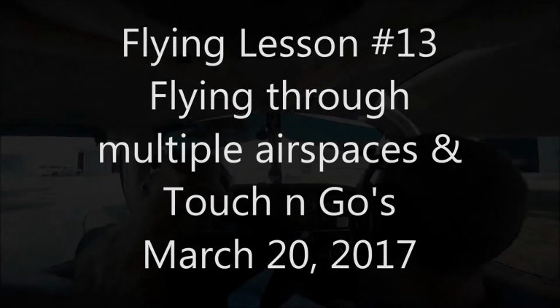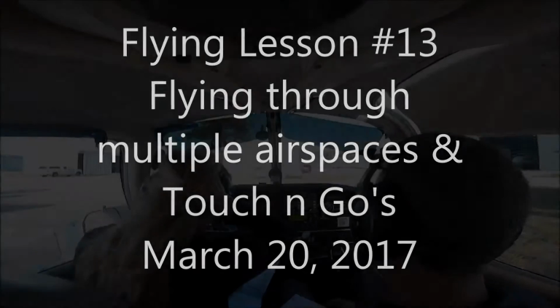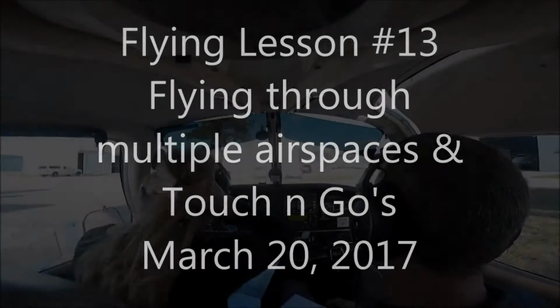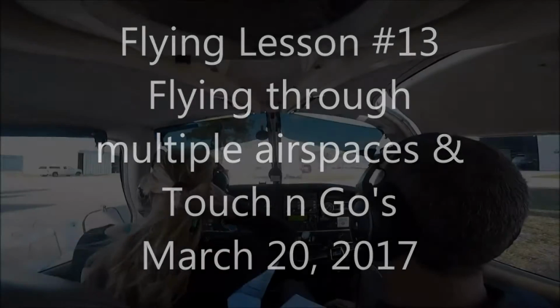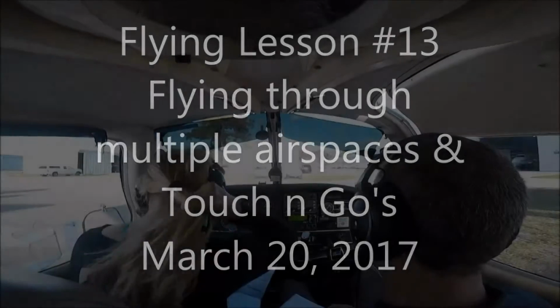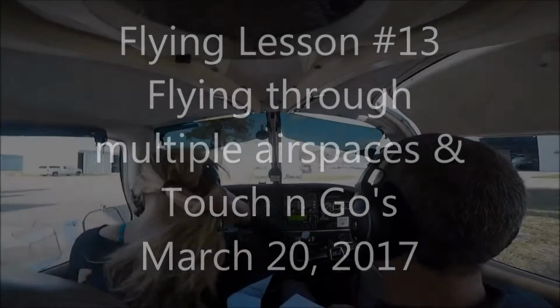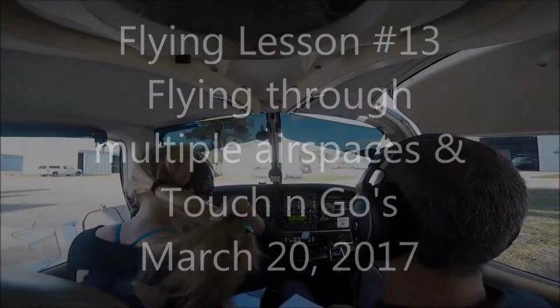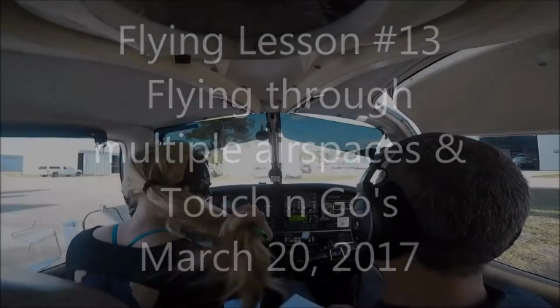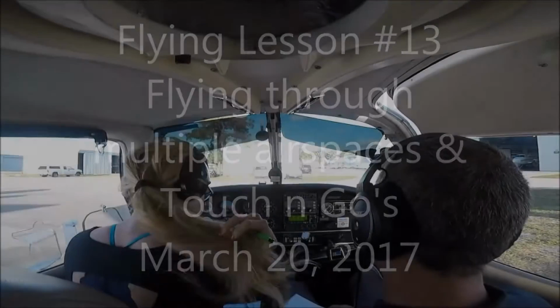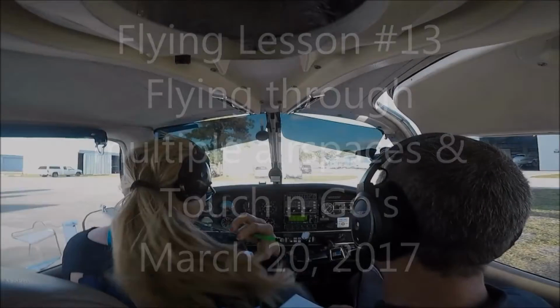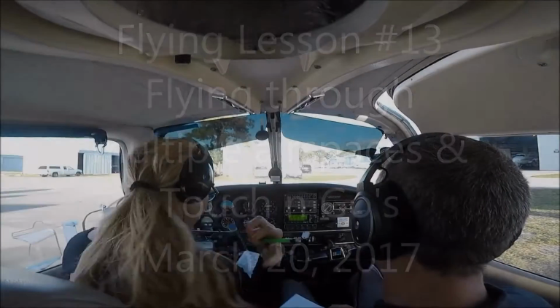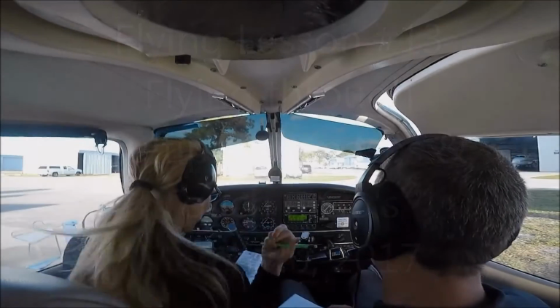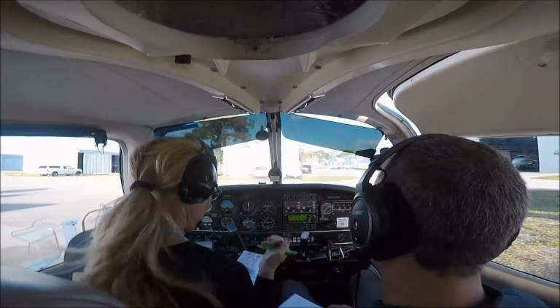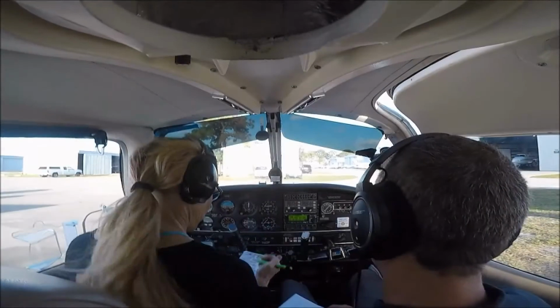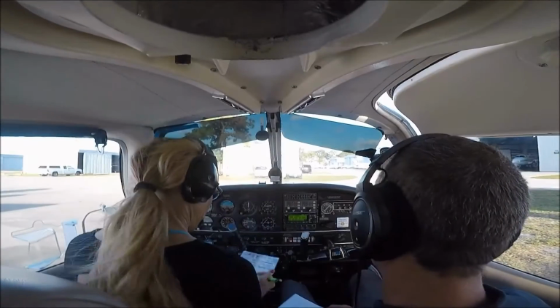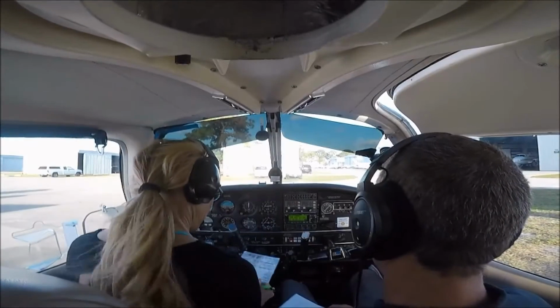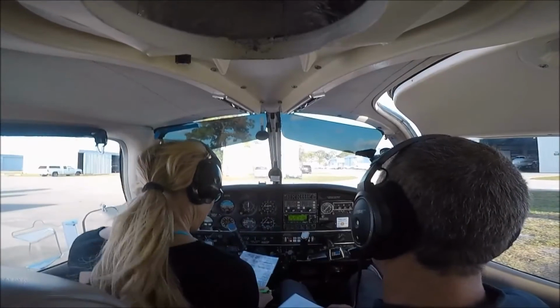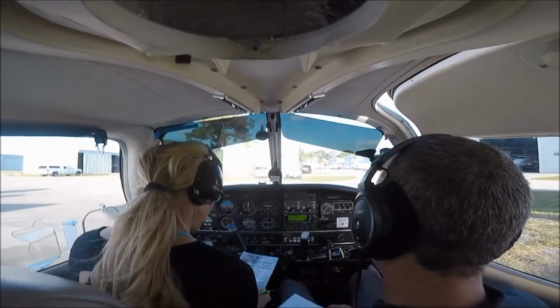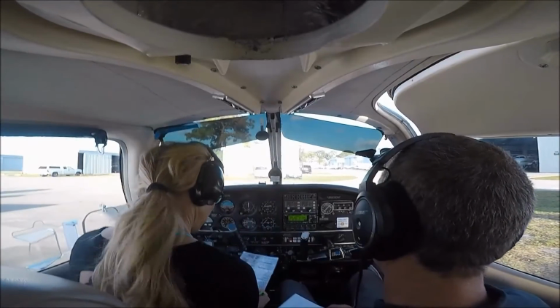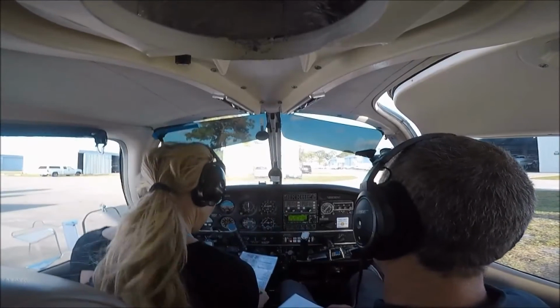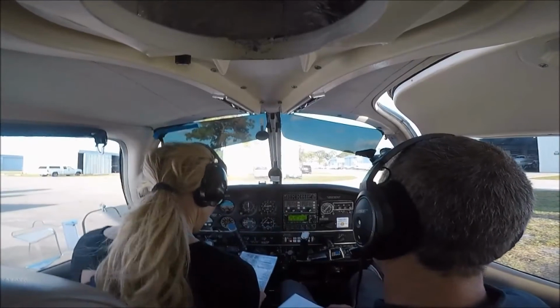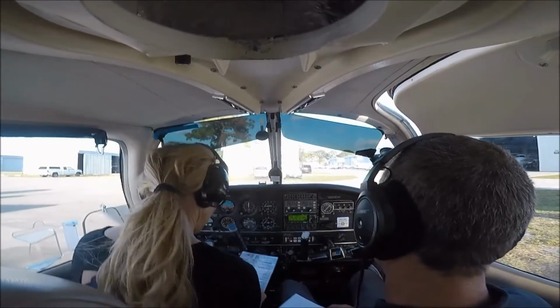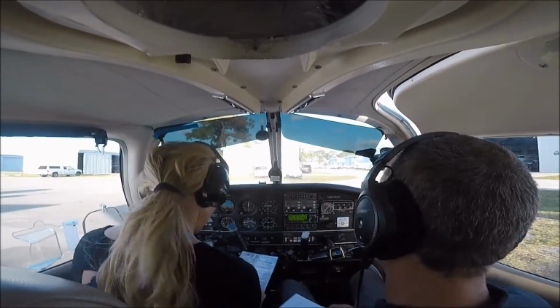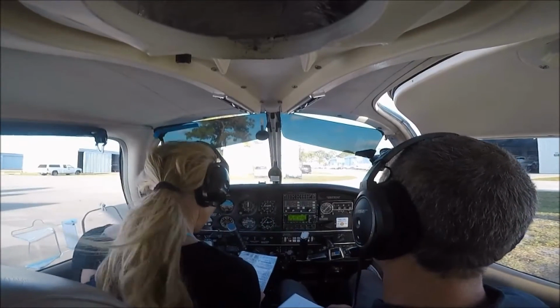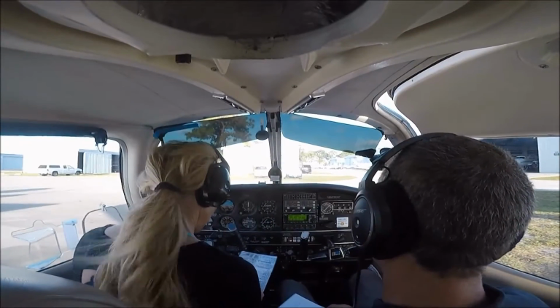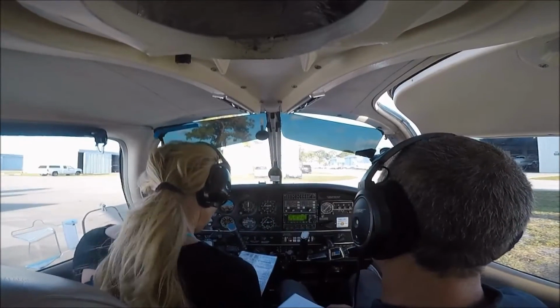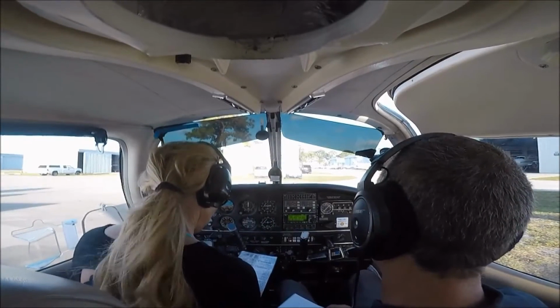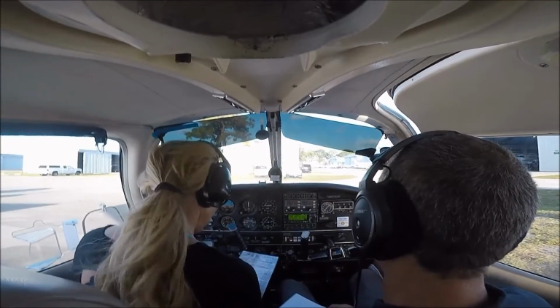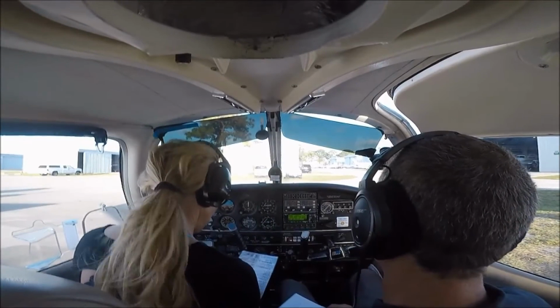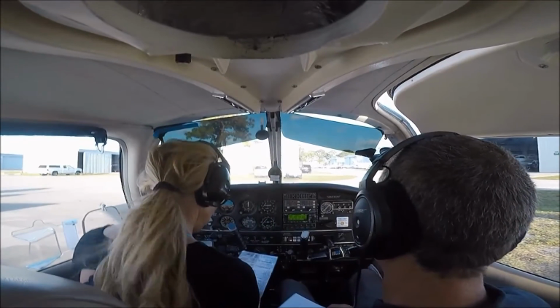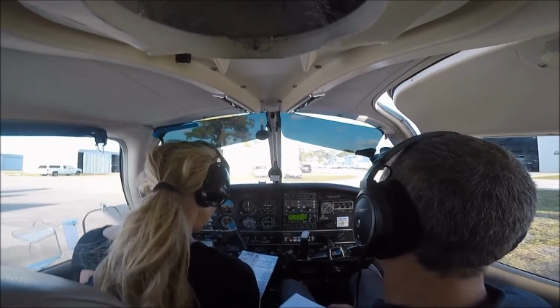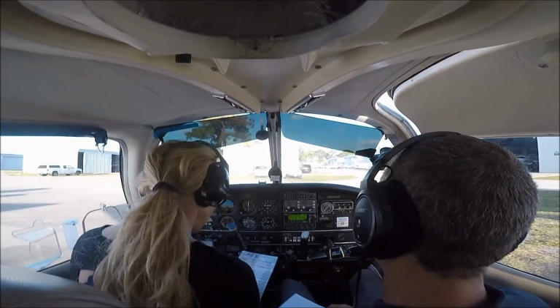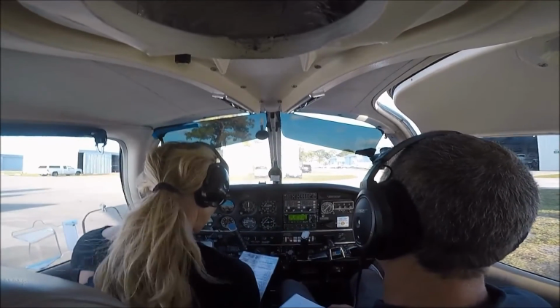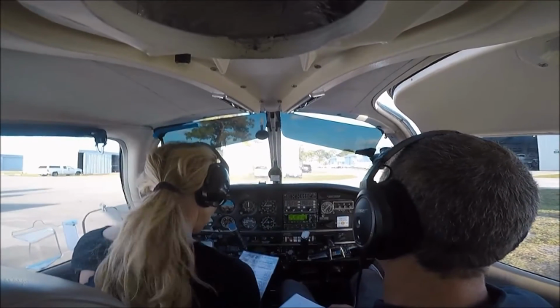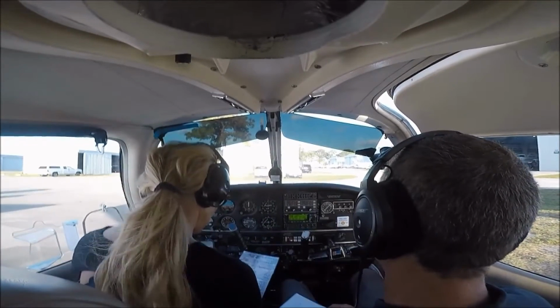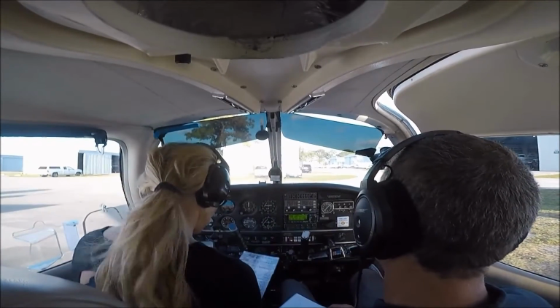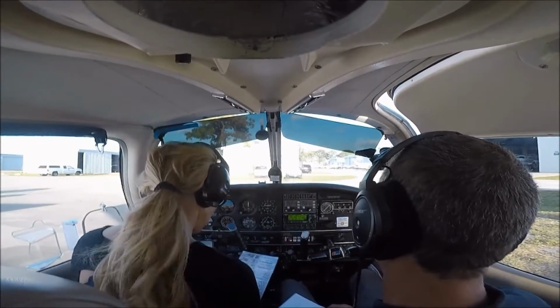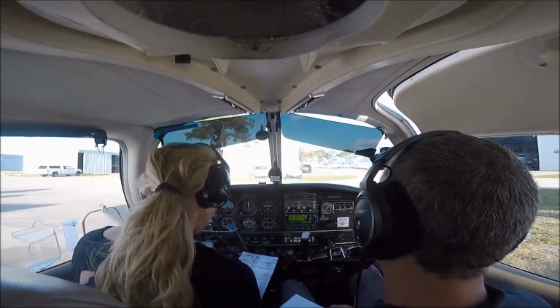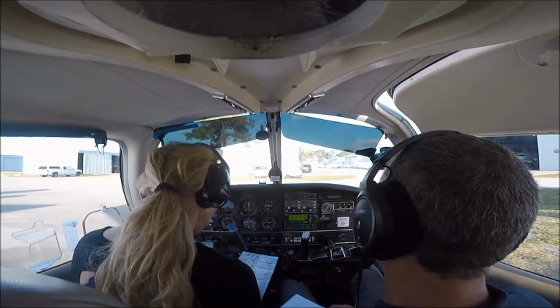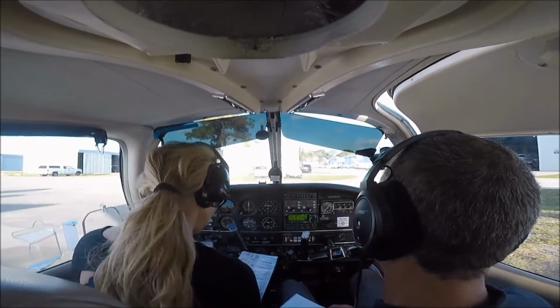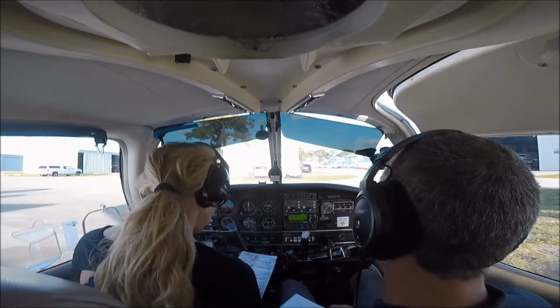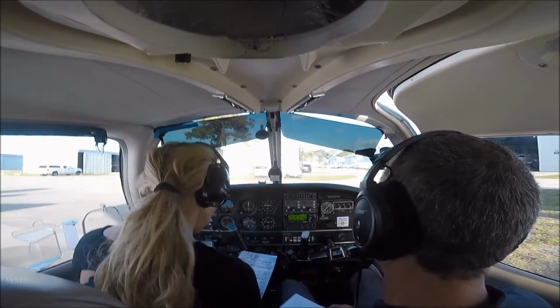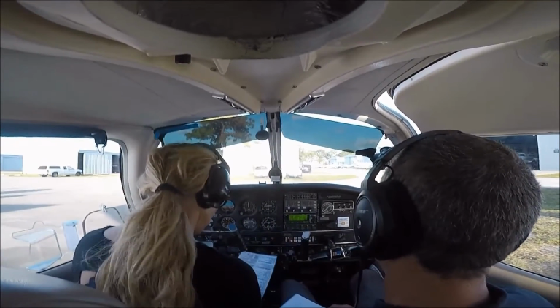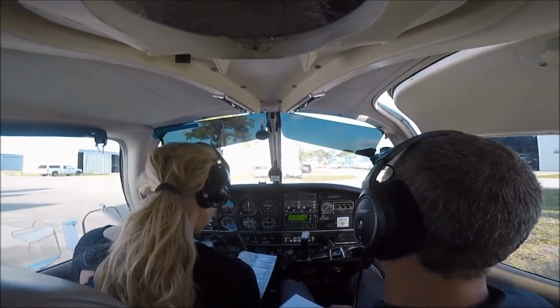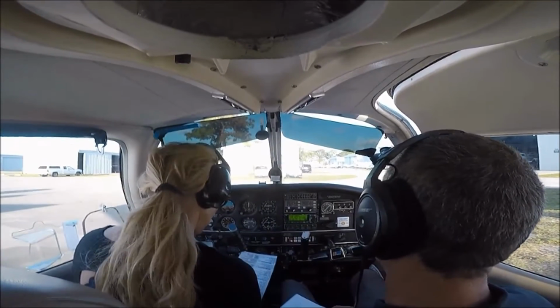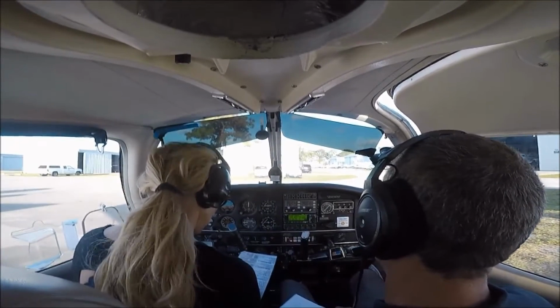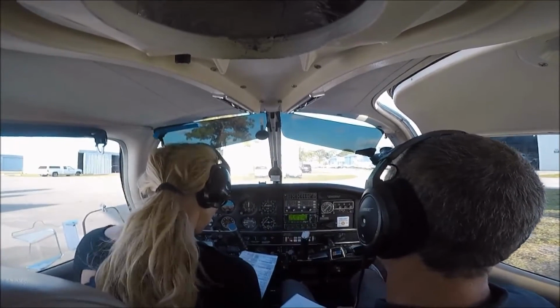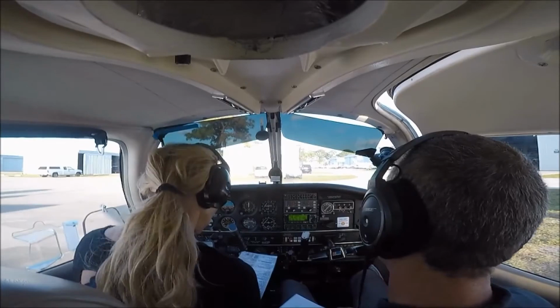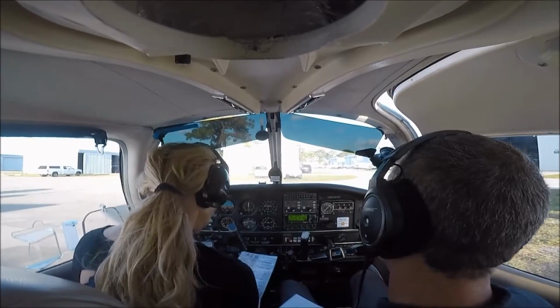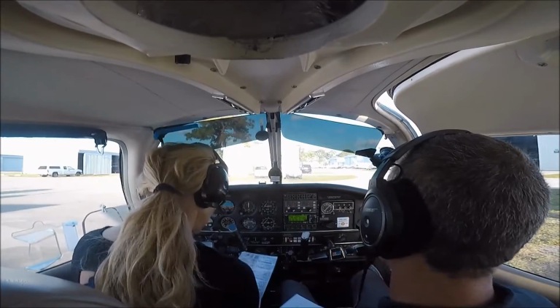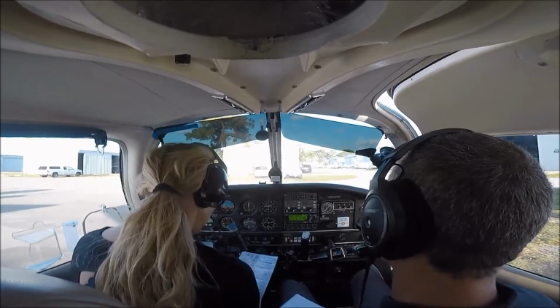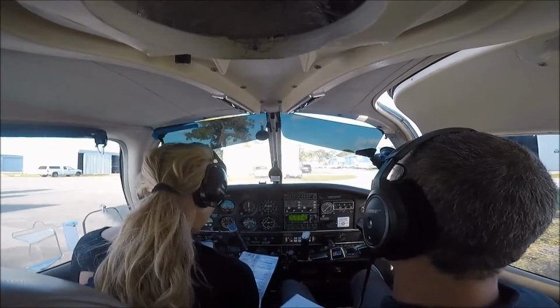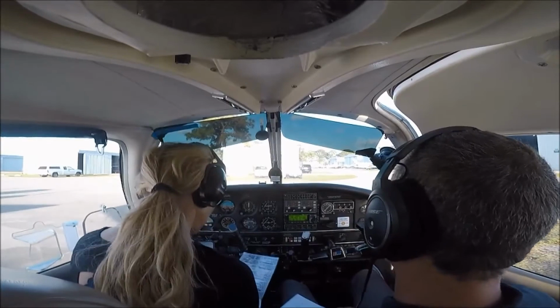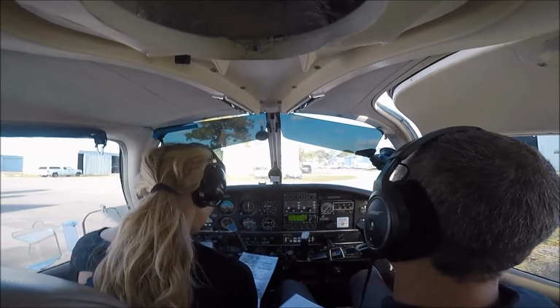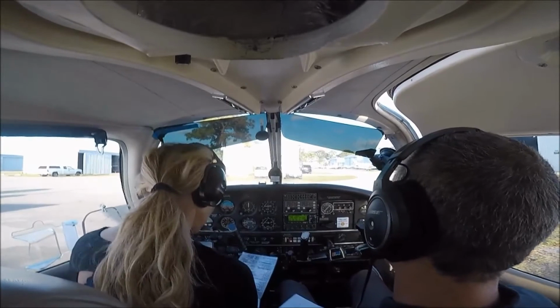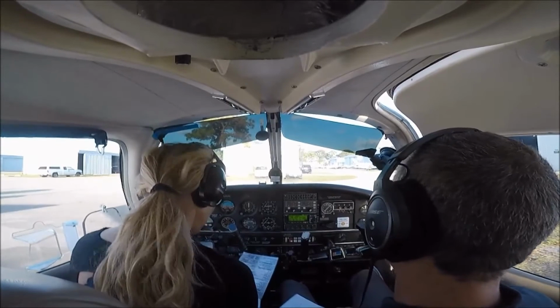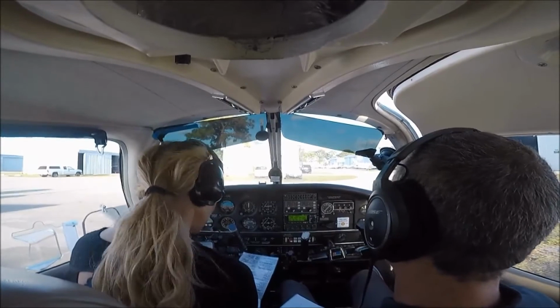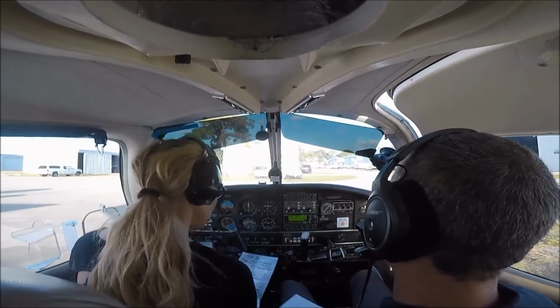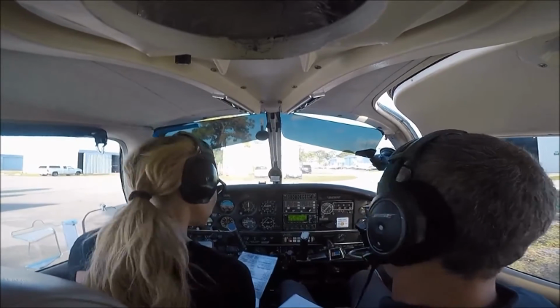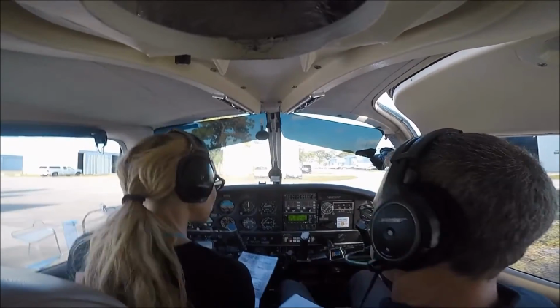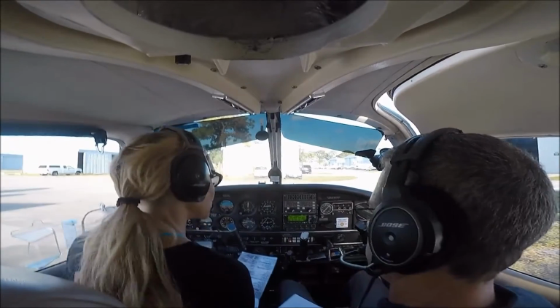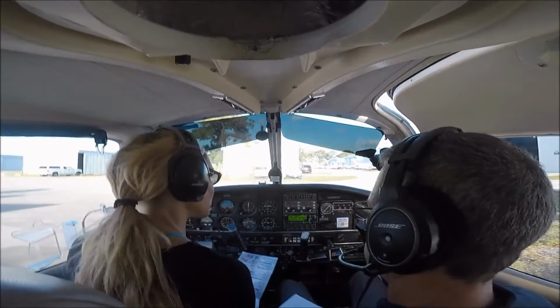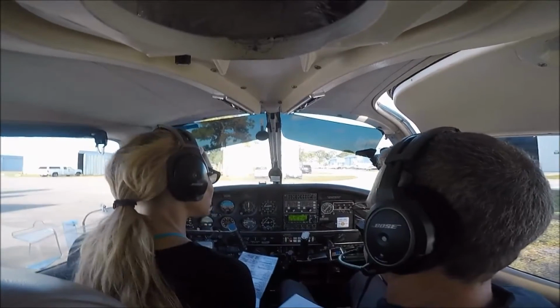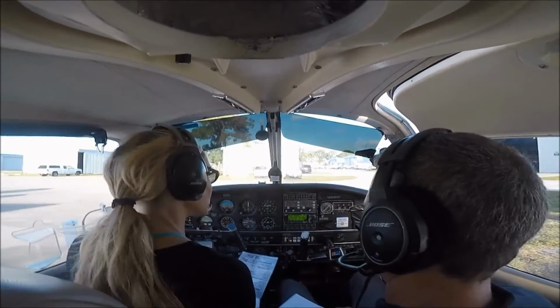Taxi. All aircraft are required to read back runway assignments and hold short instructions. Advise on initial contact and give ATIS information Victor.